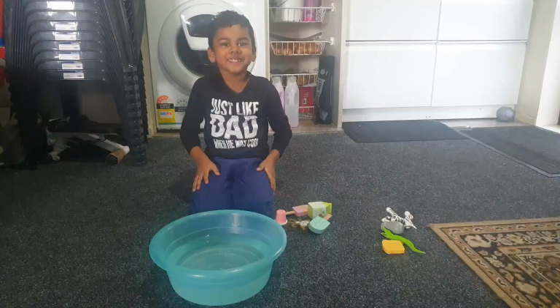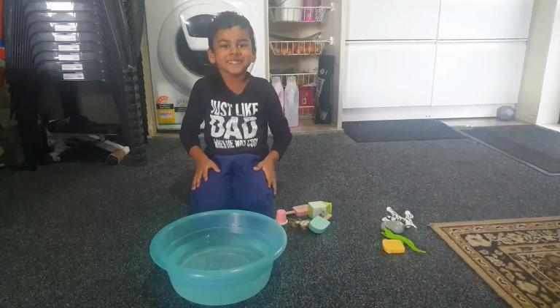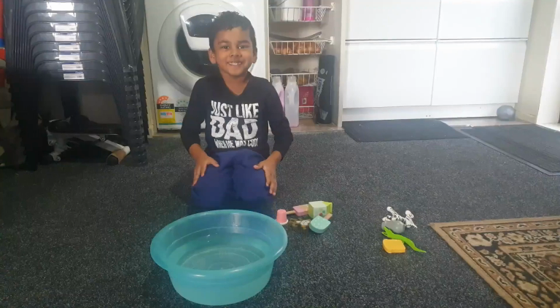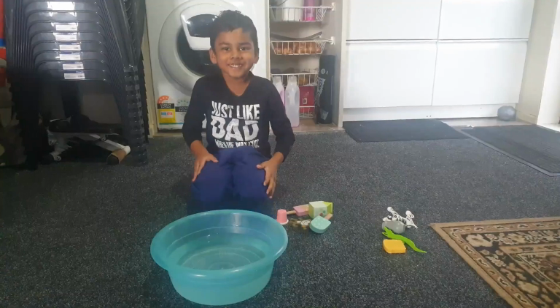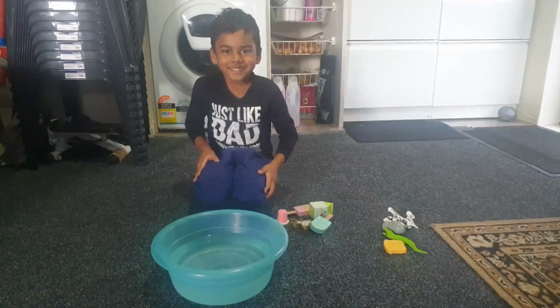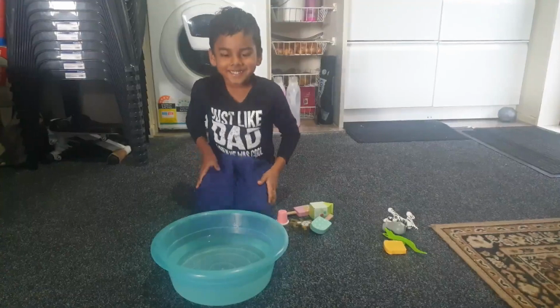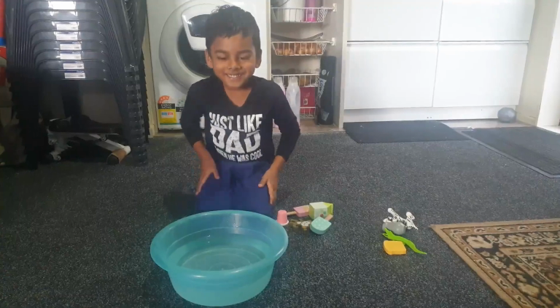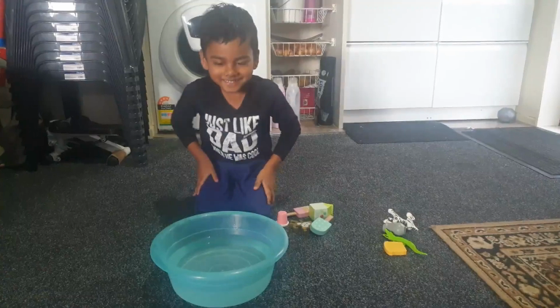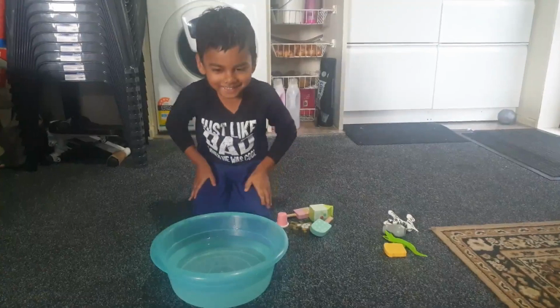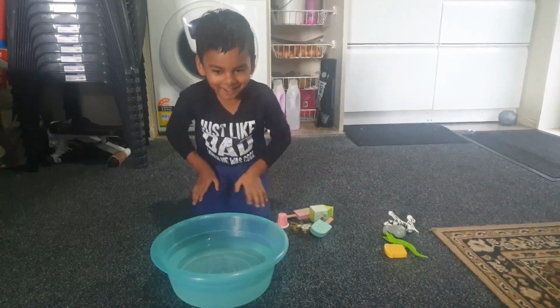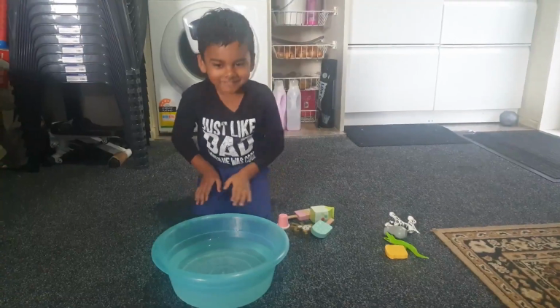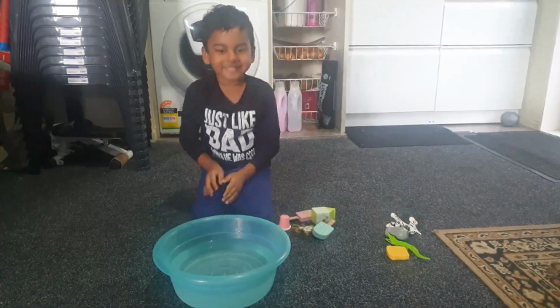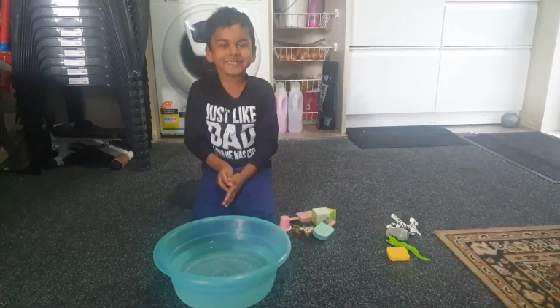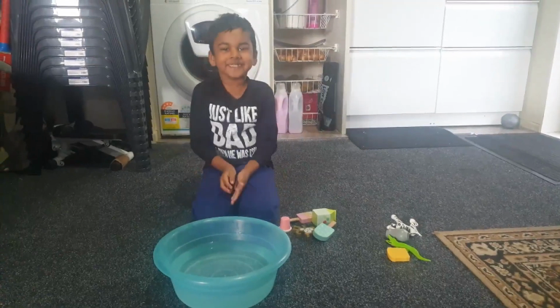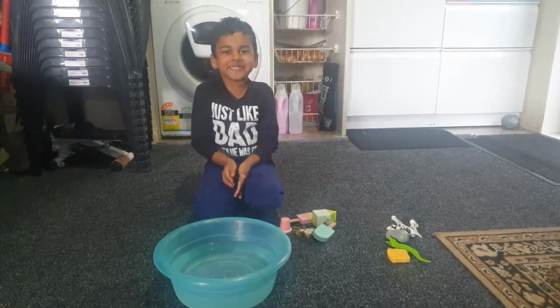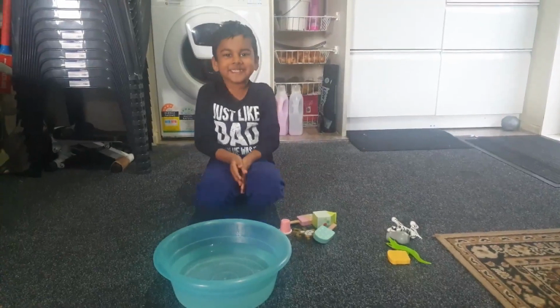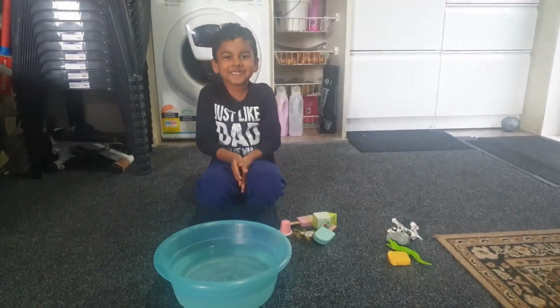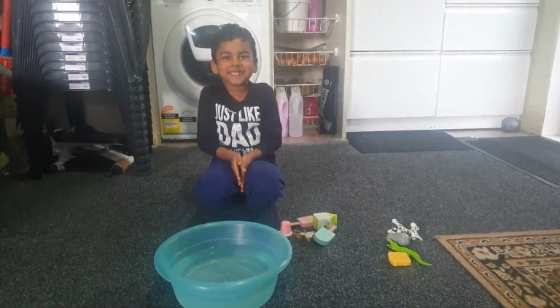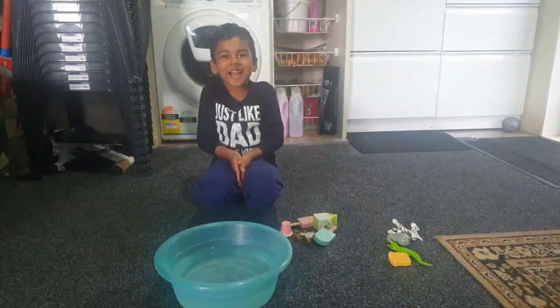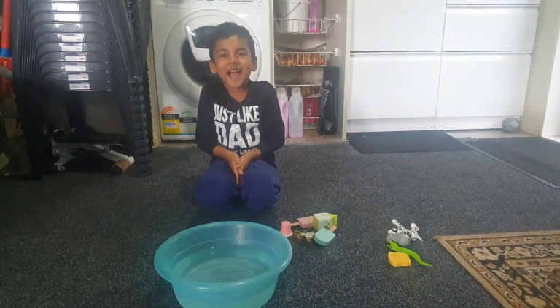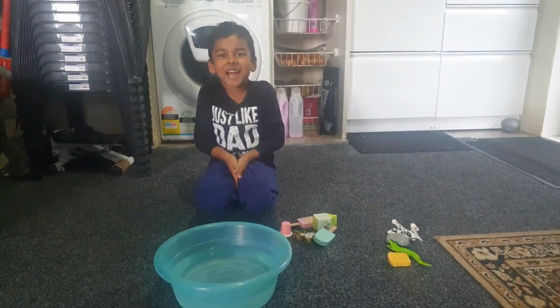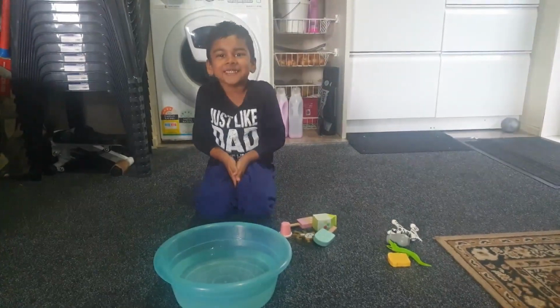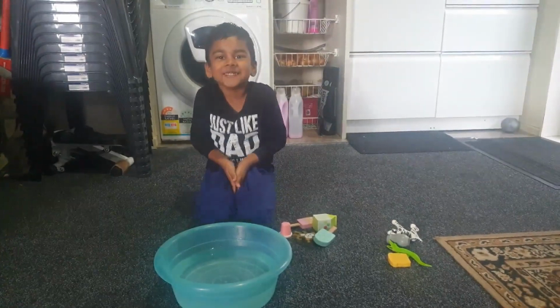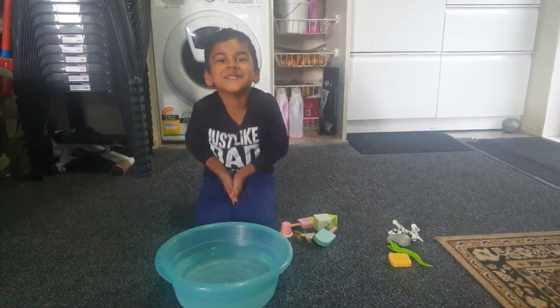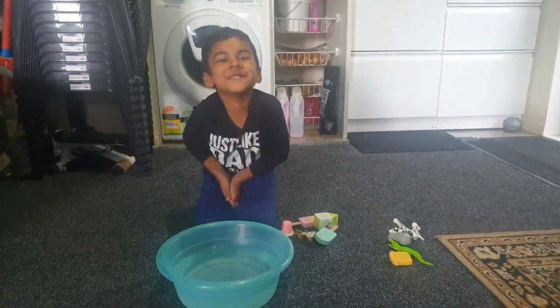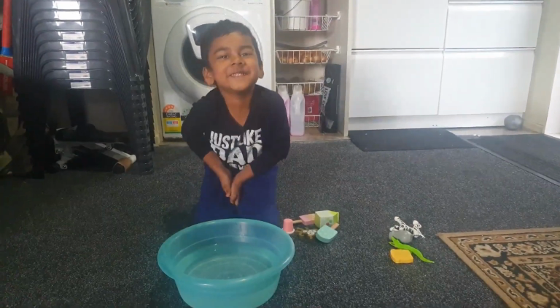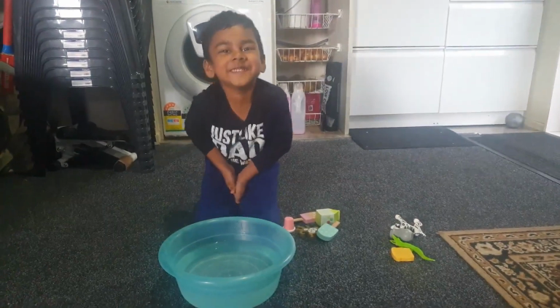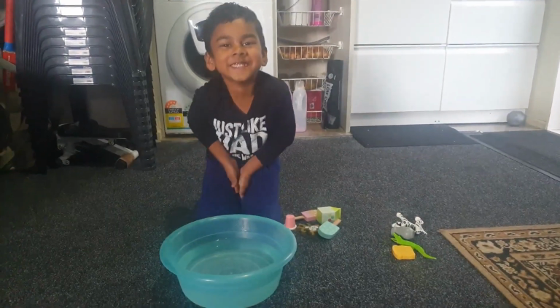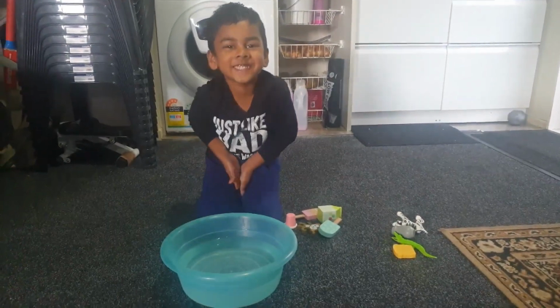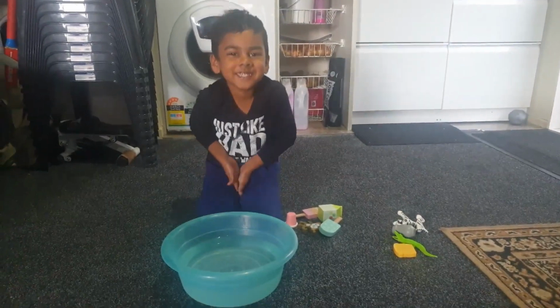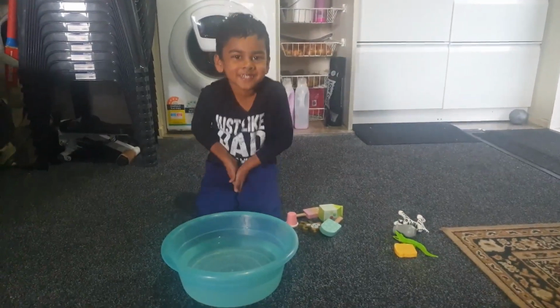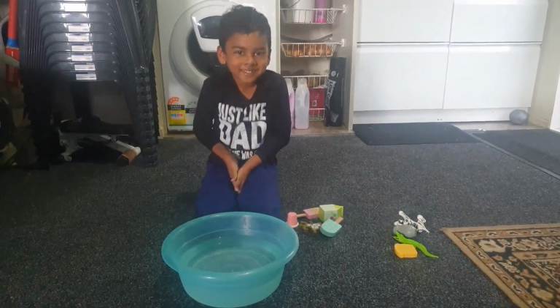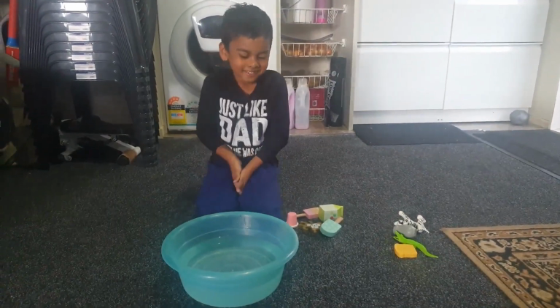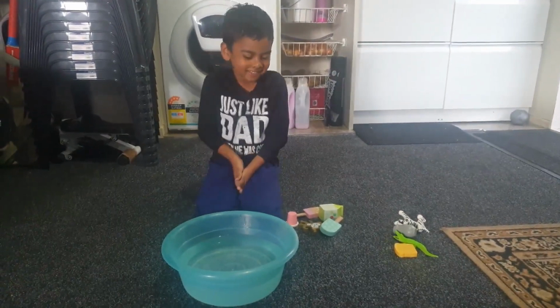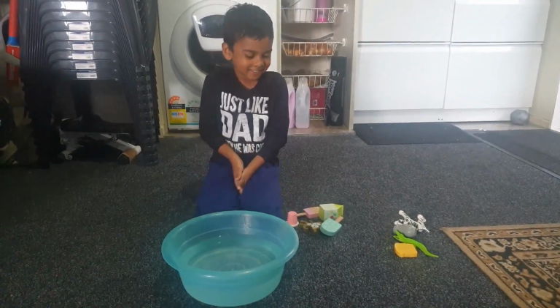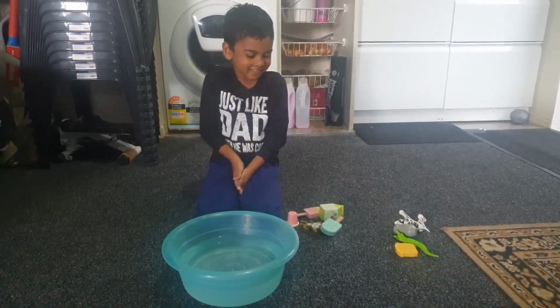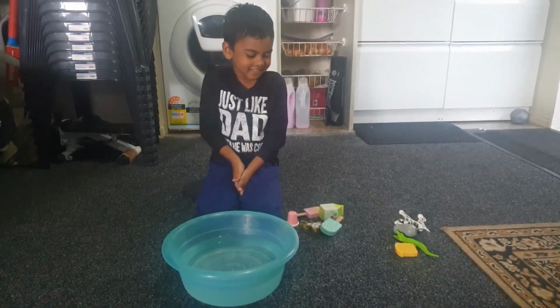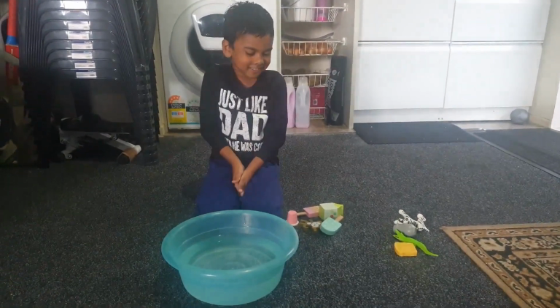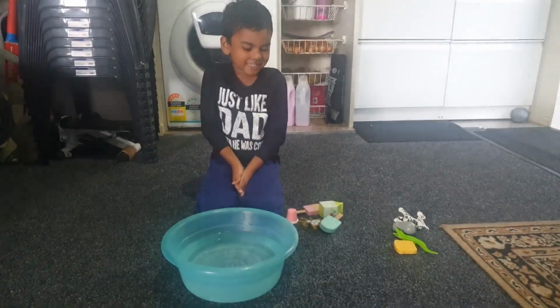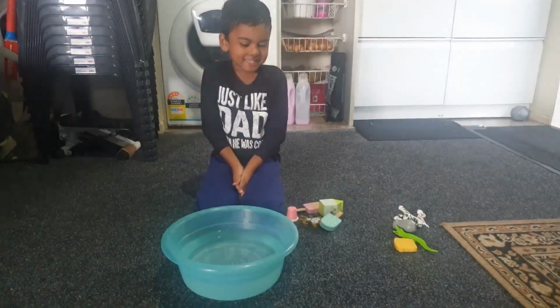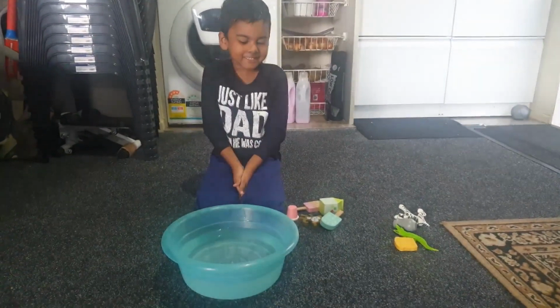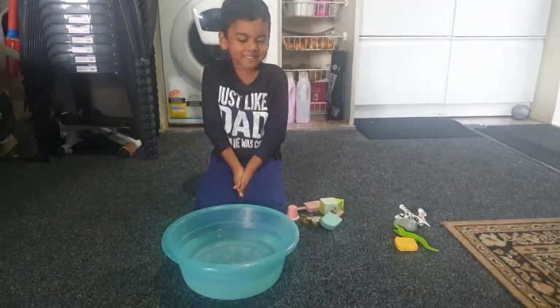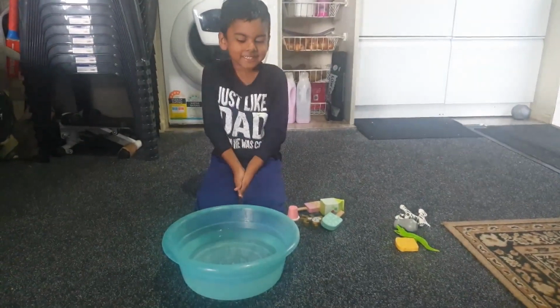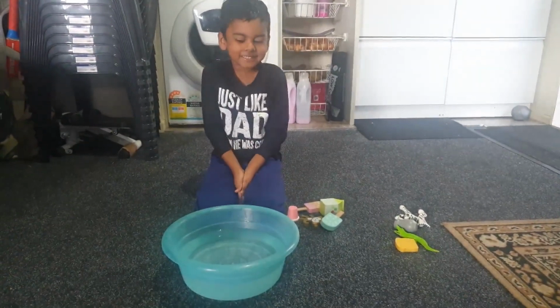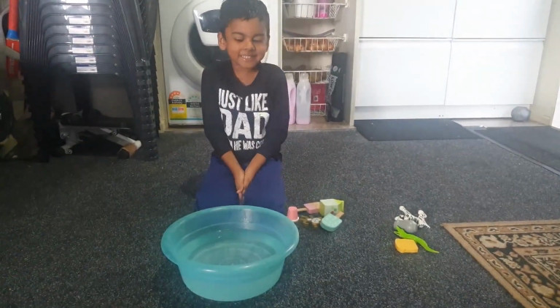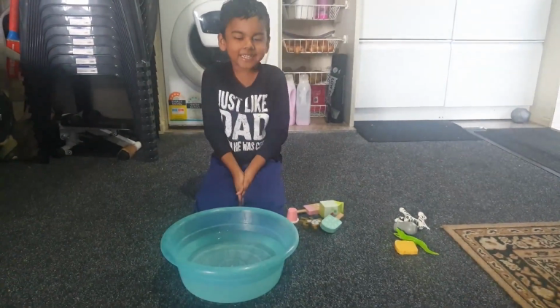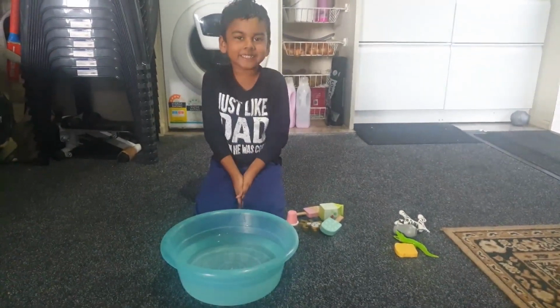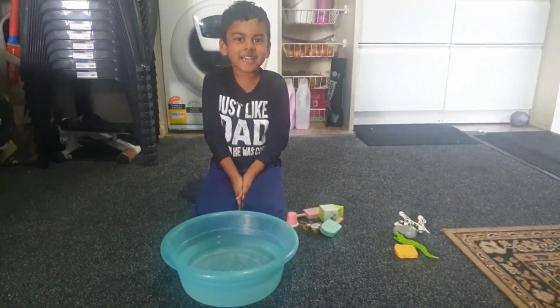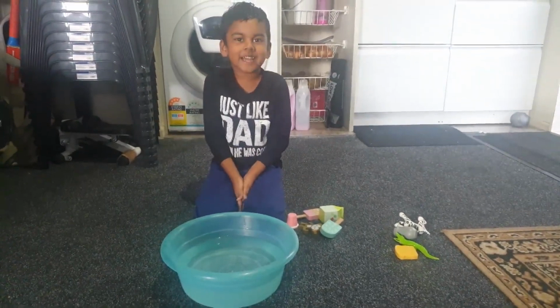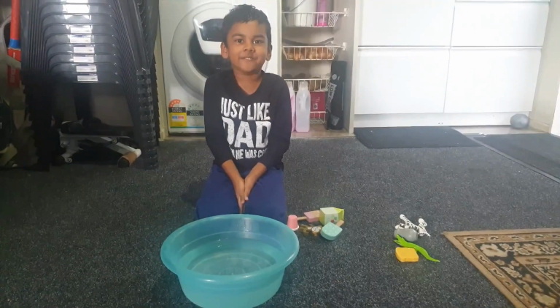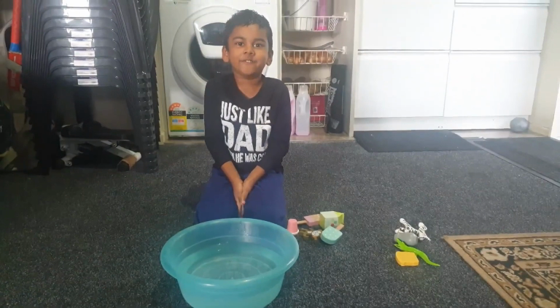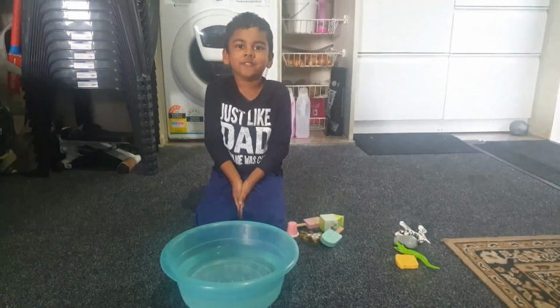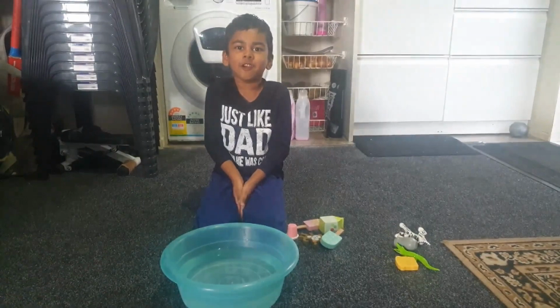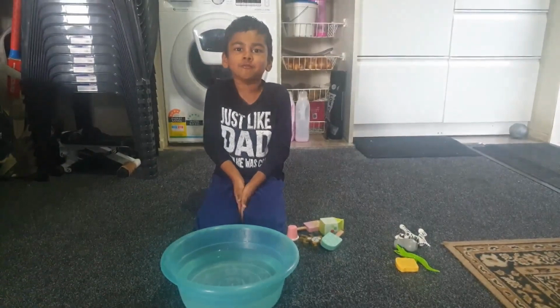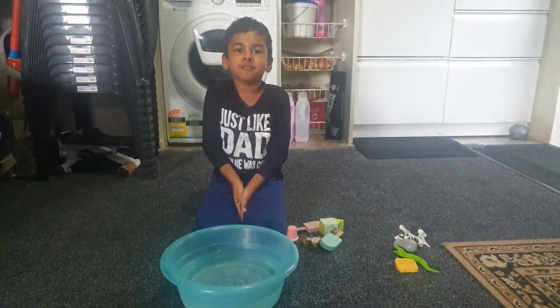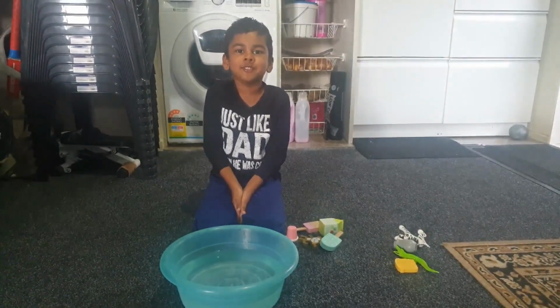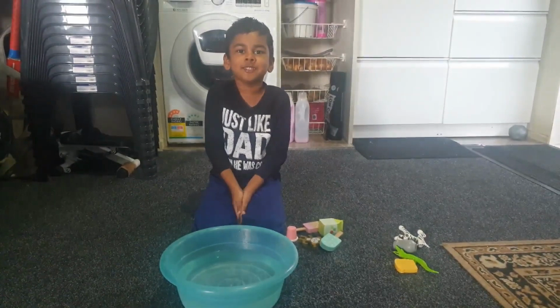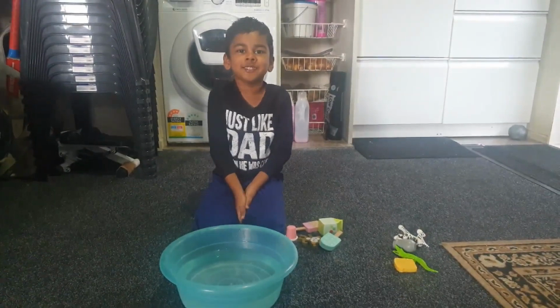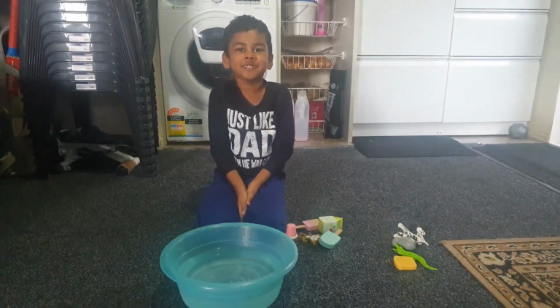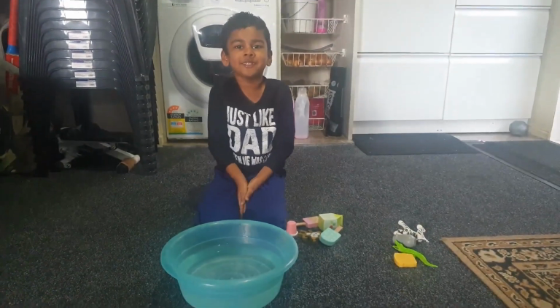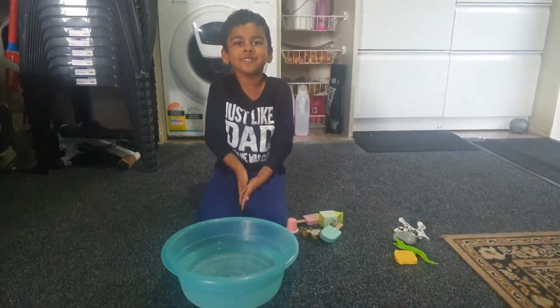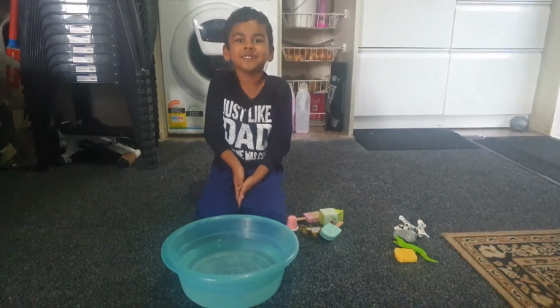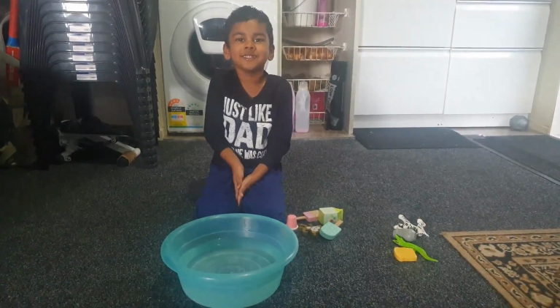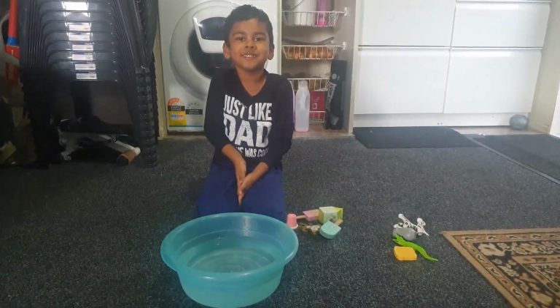Good afternoon Pranay. Good afternoon teacher. So what is this experiment? It's sink and float. Okay good.